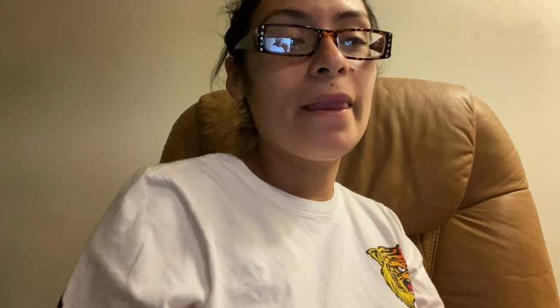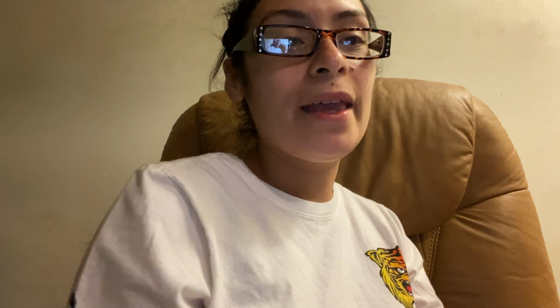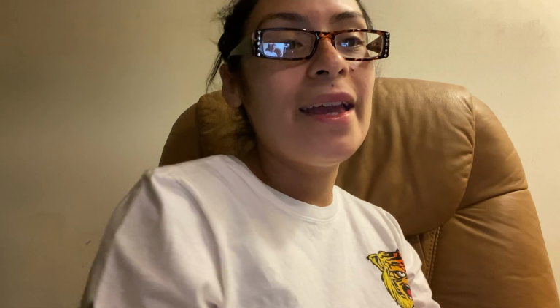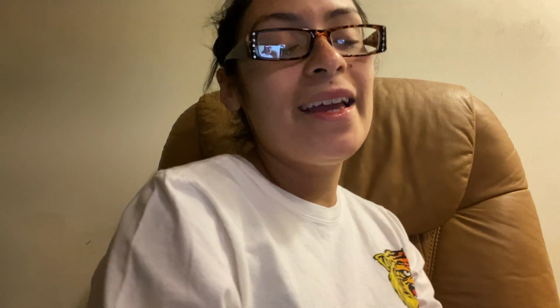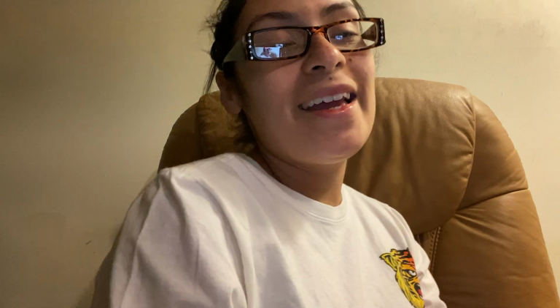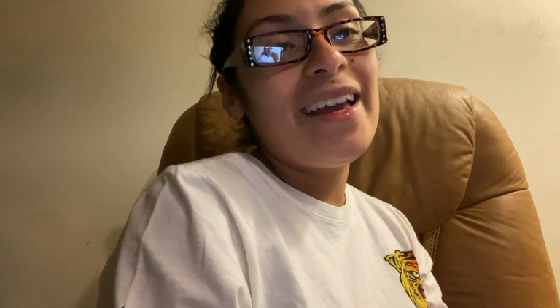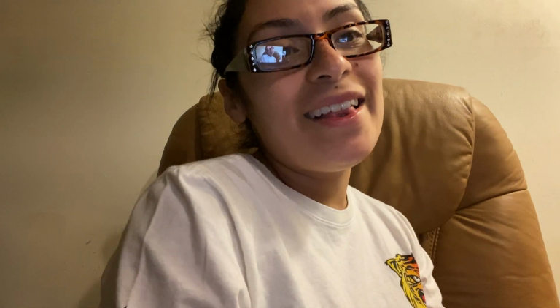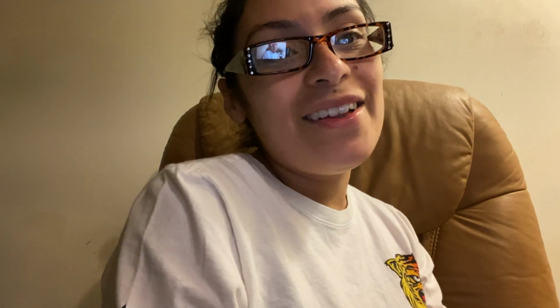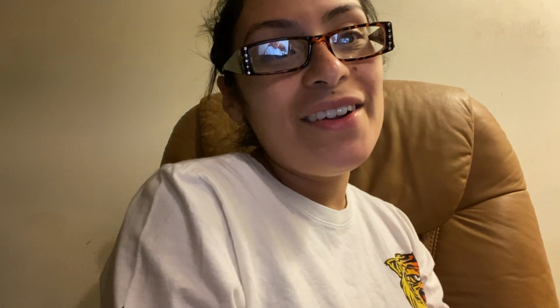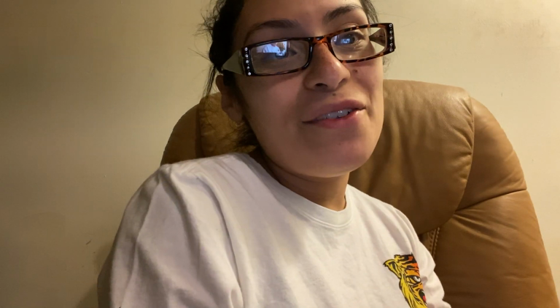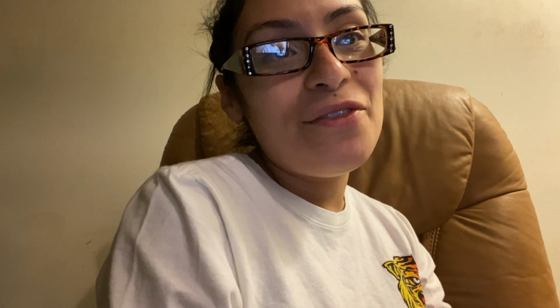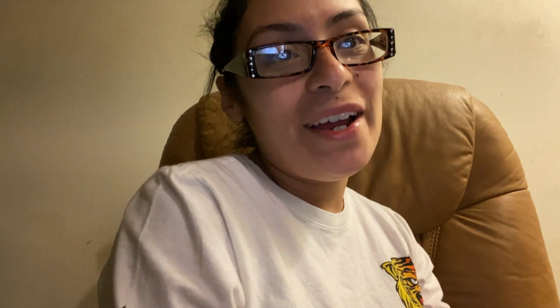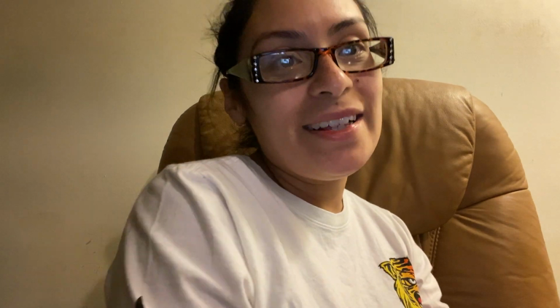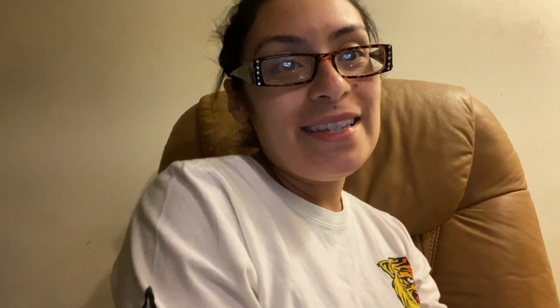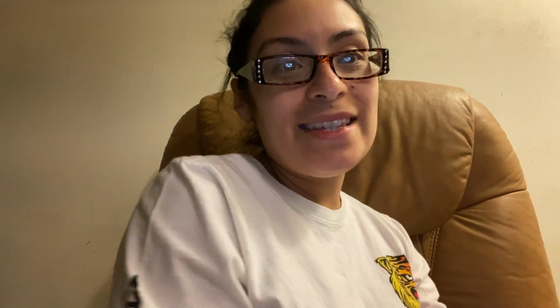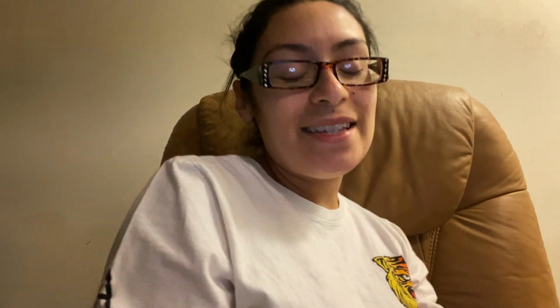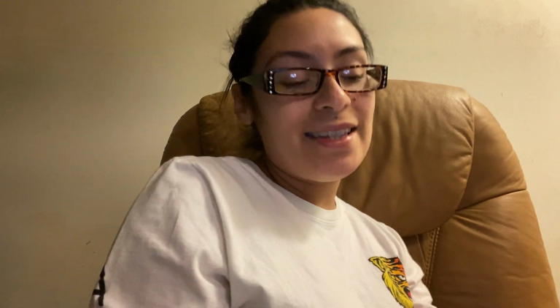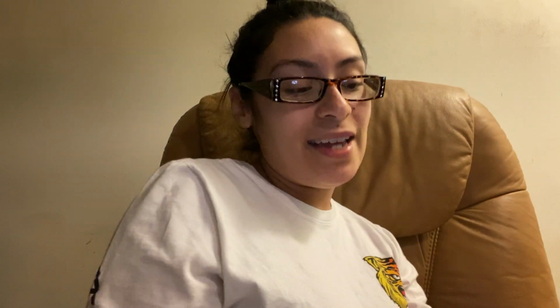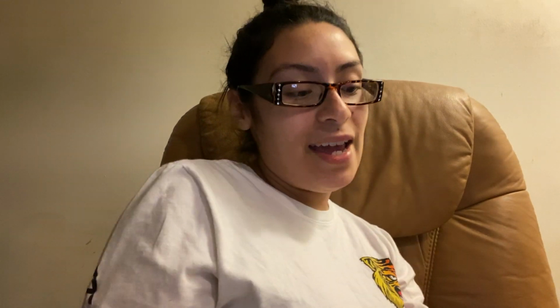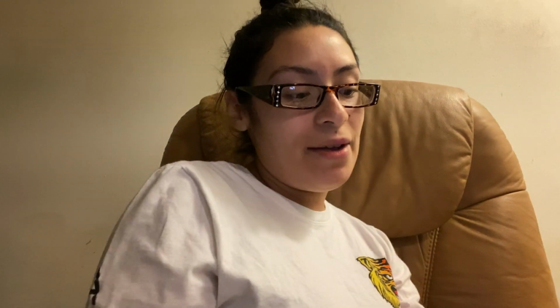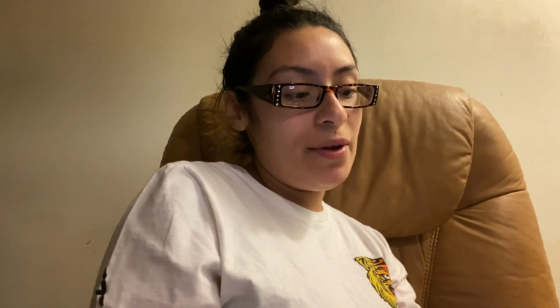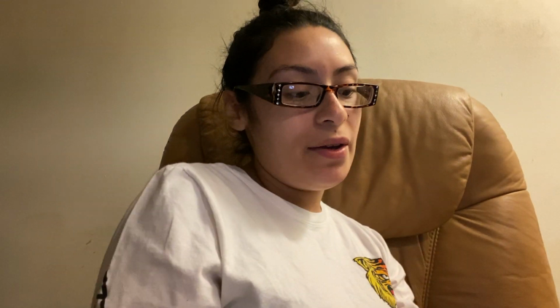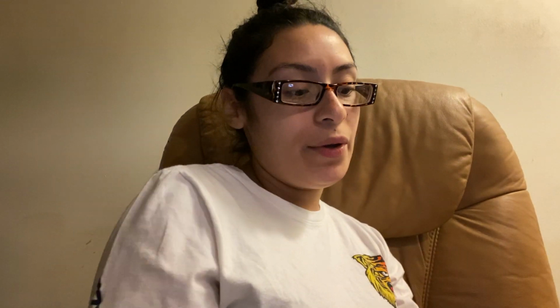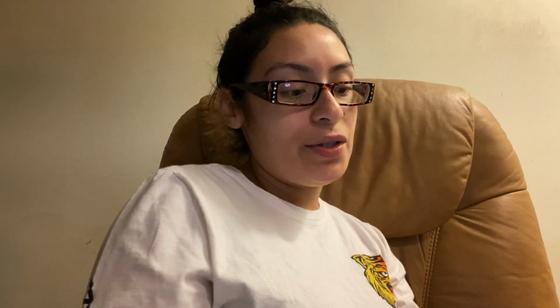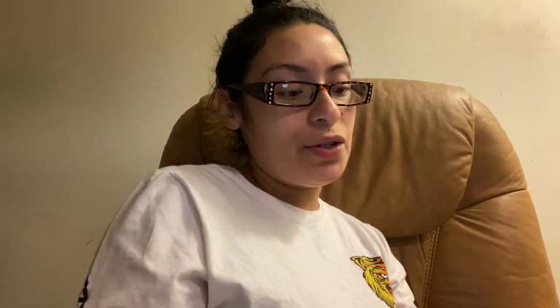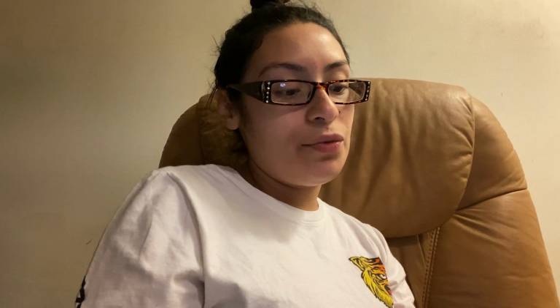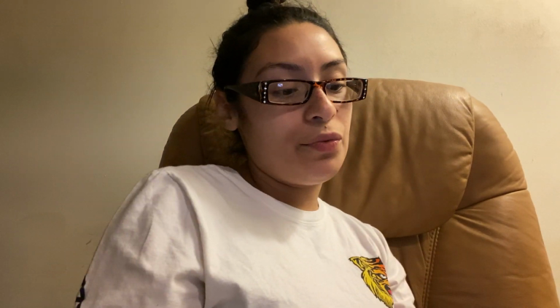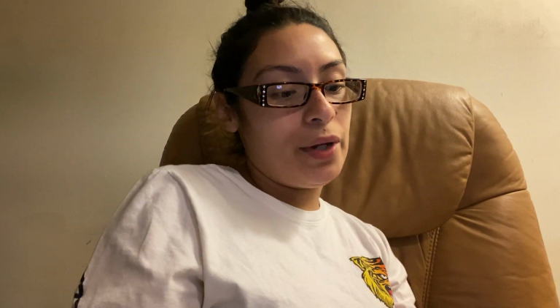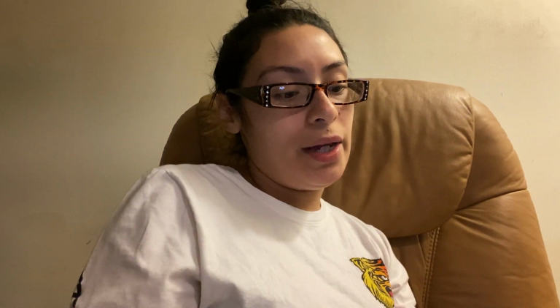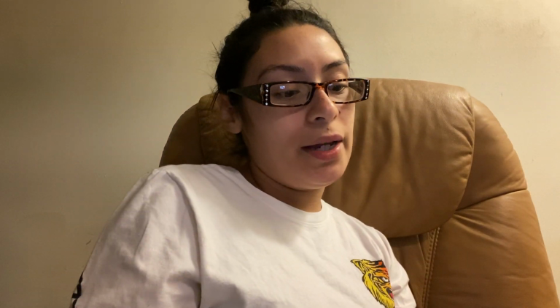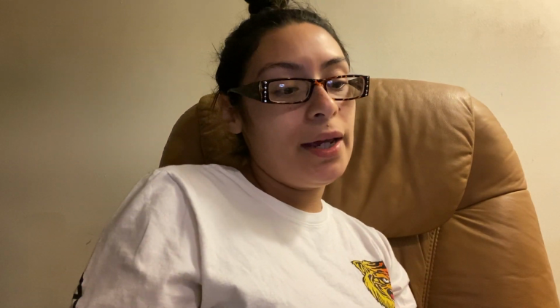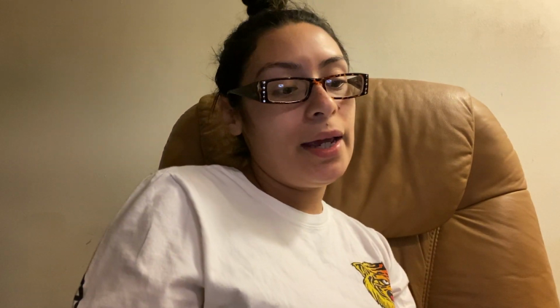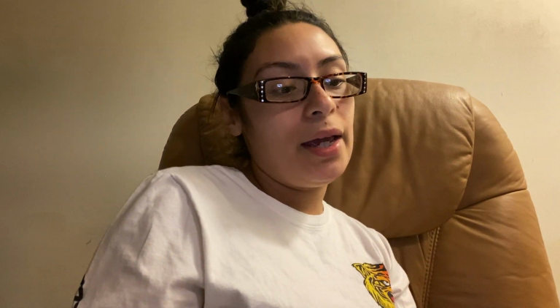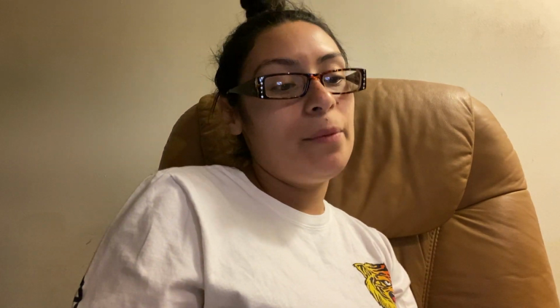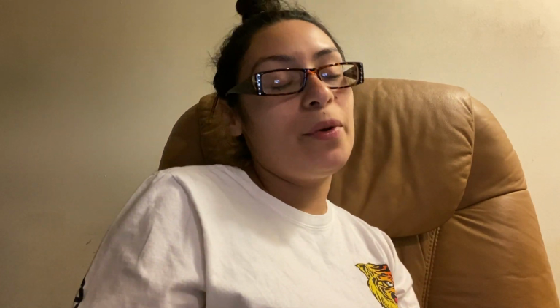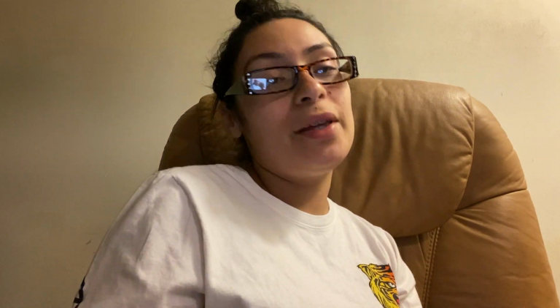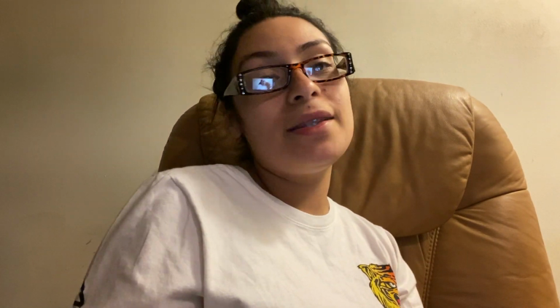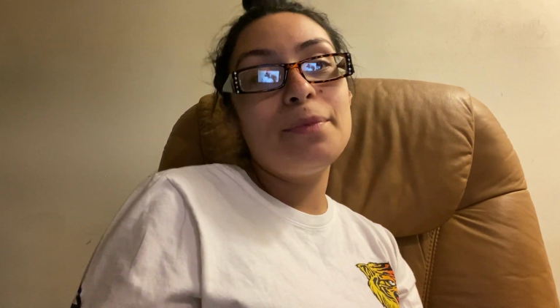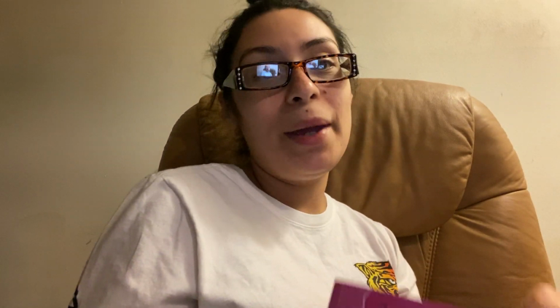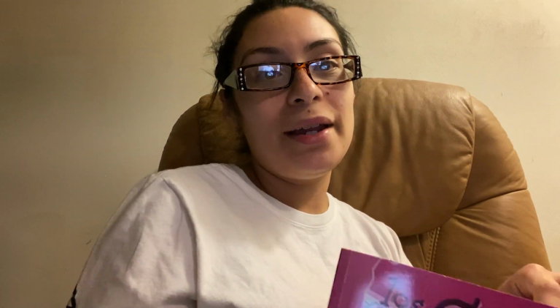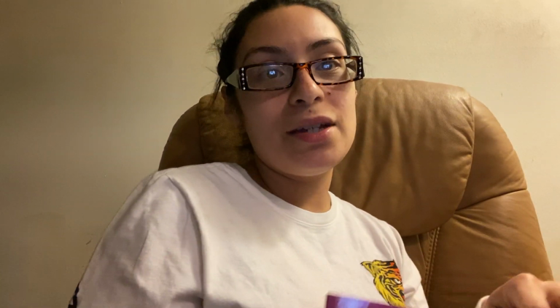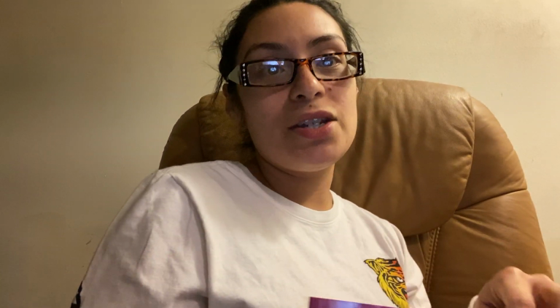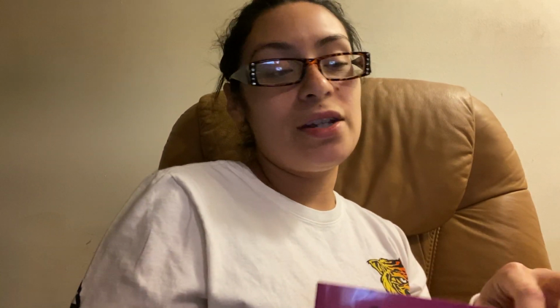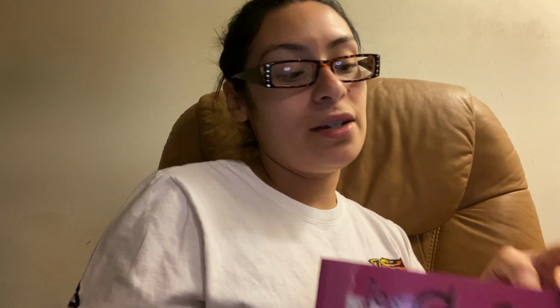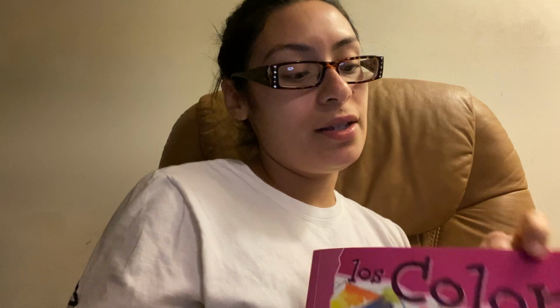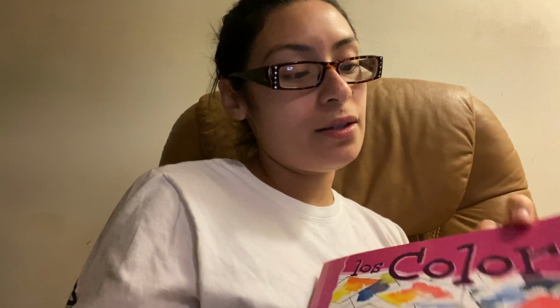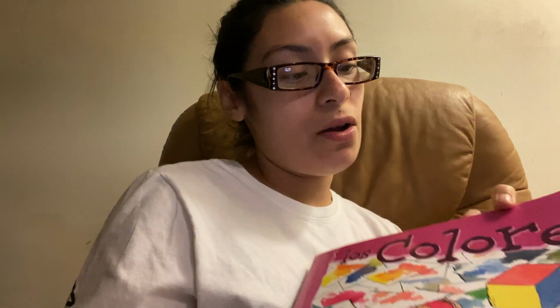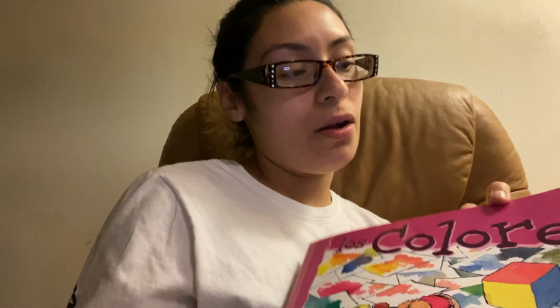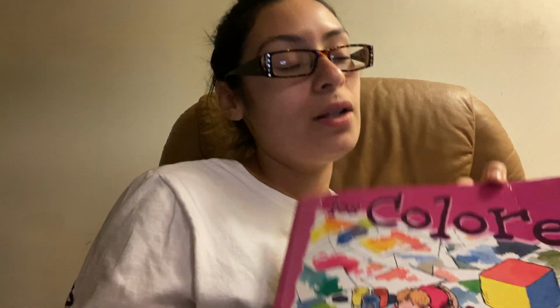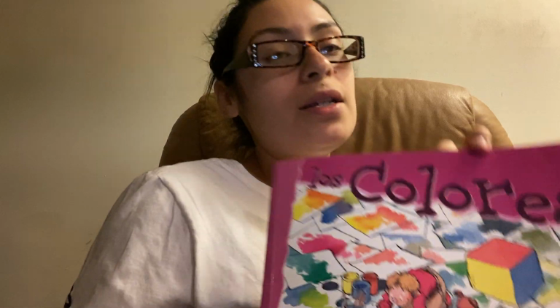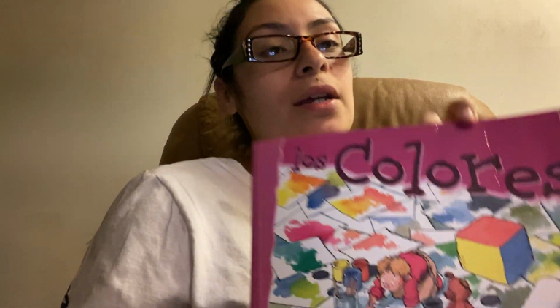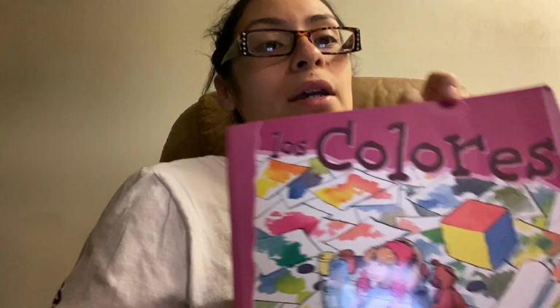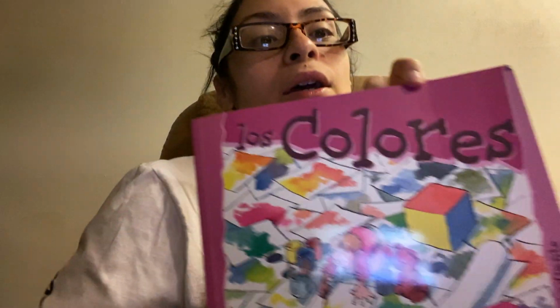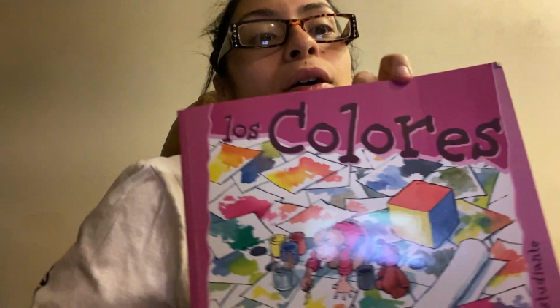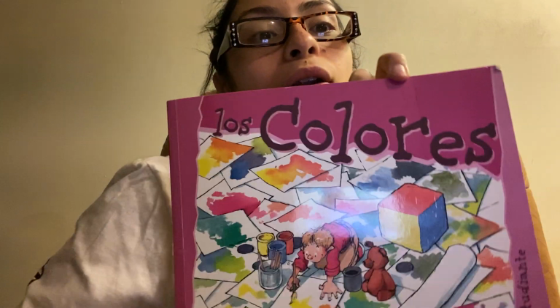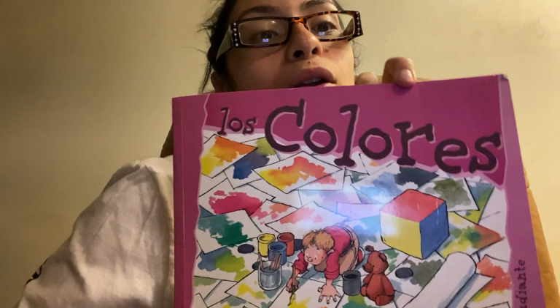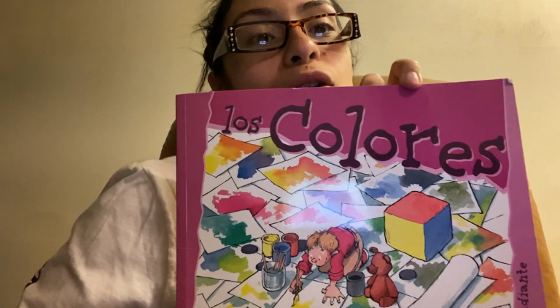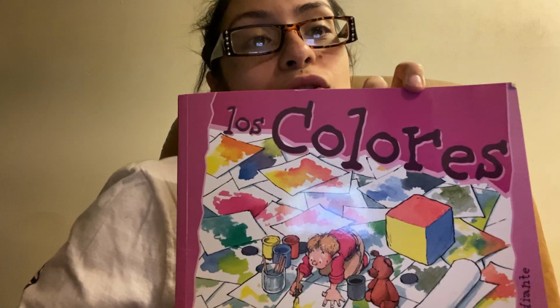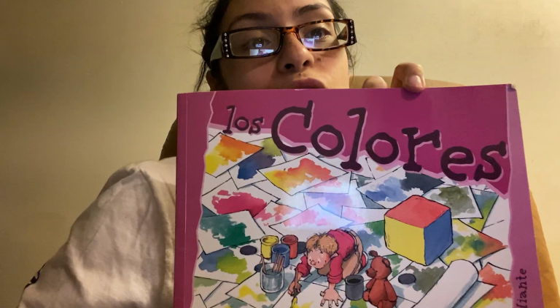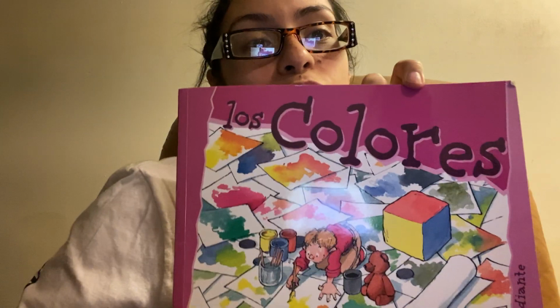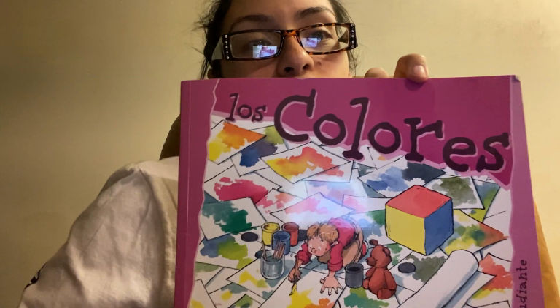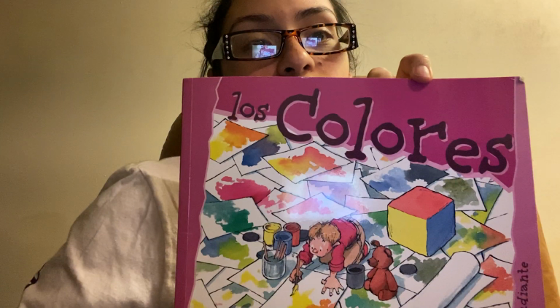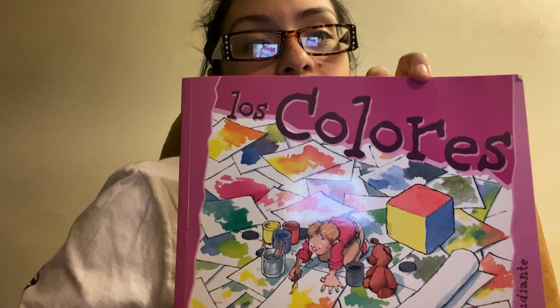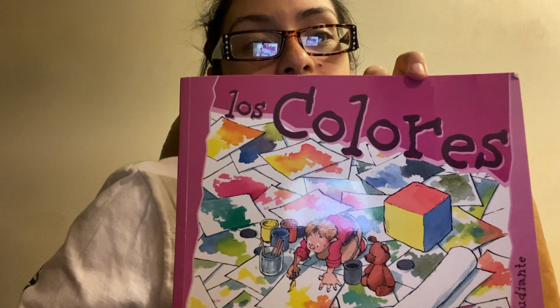Hello again, friends. Today we are going to read a book in Spanish, and it is called Los Colores.